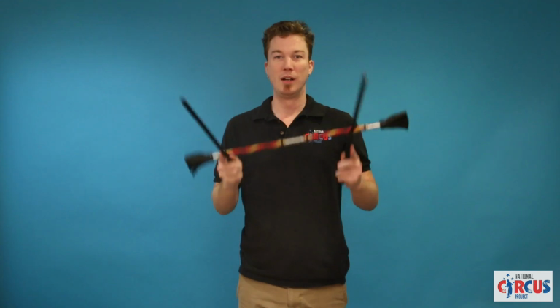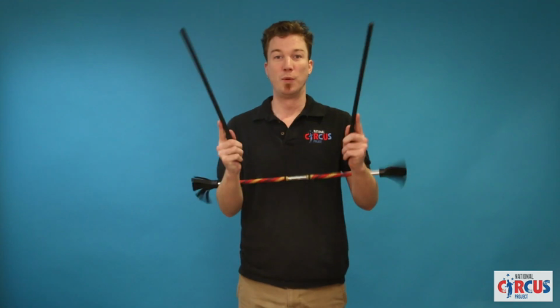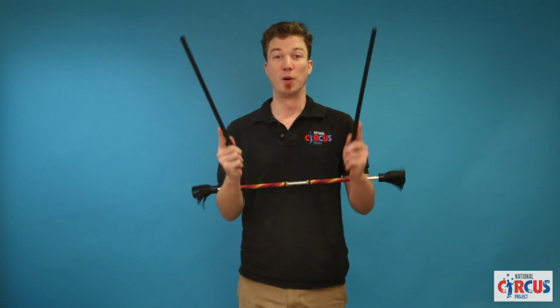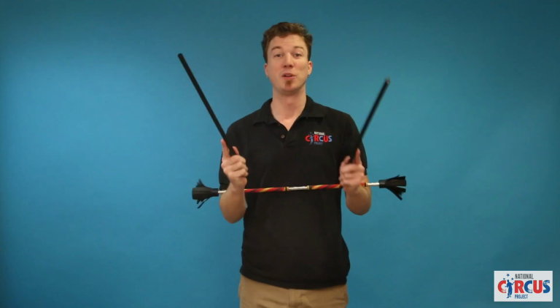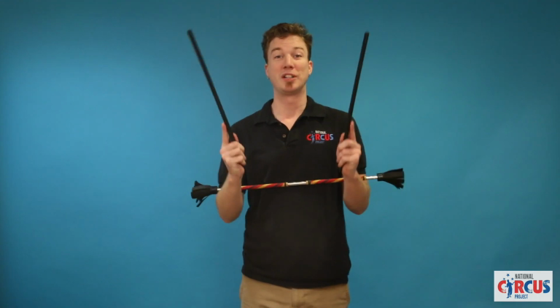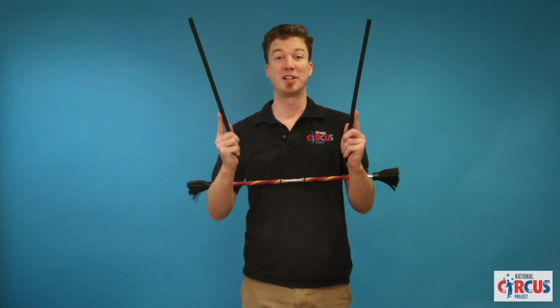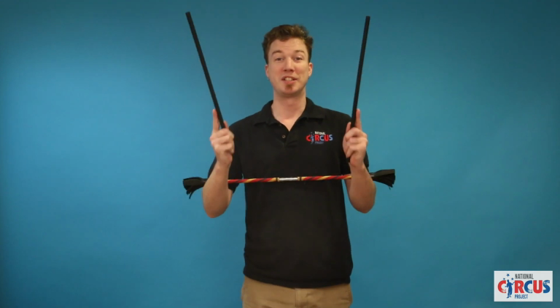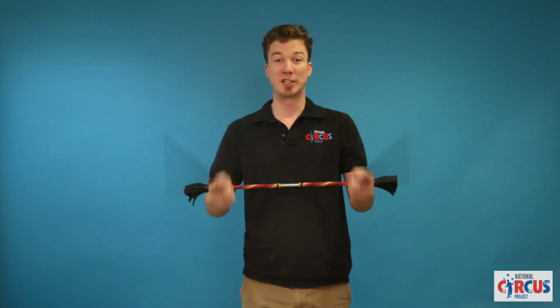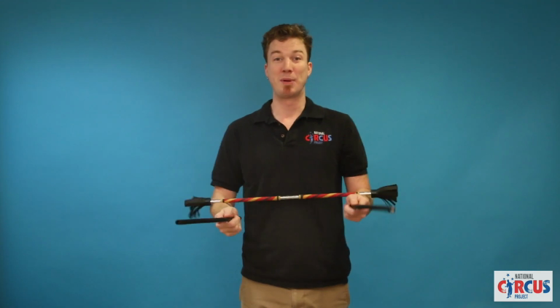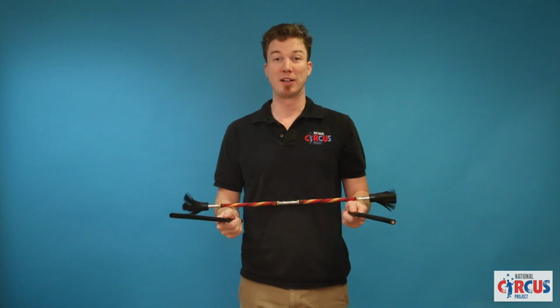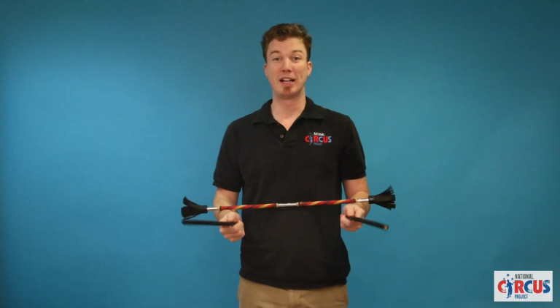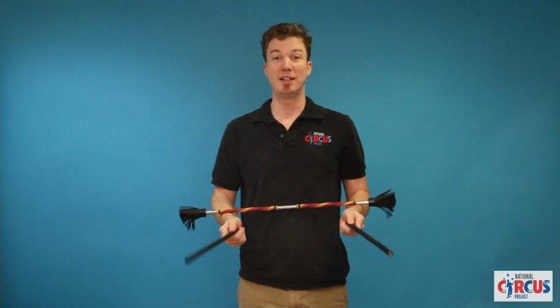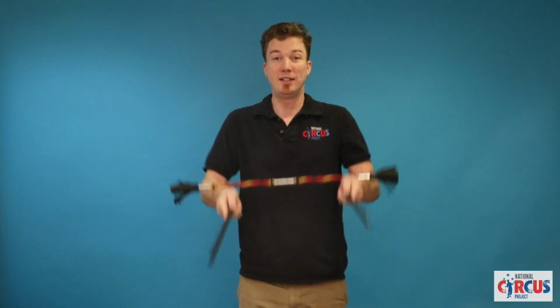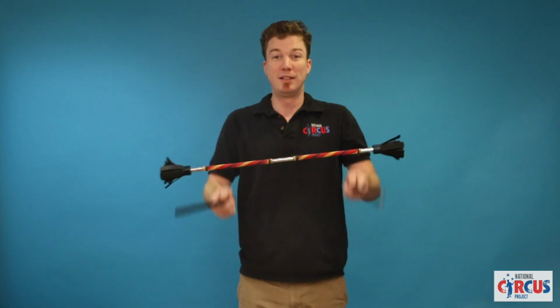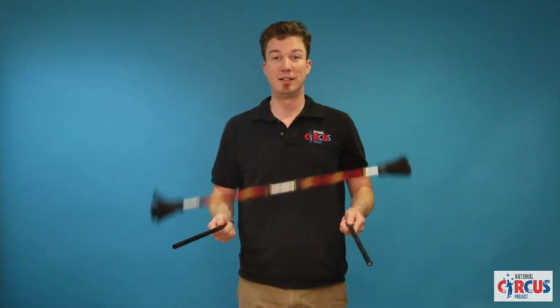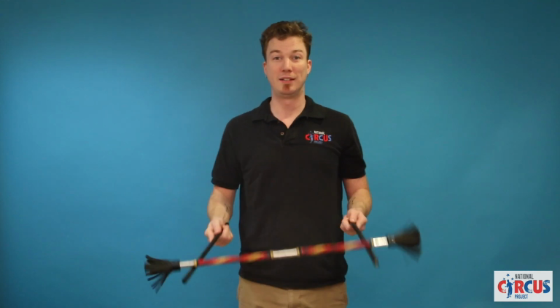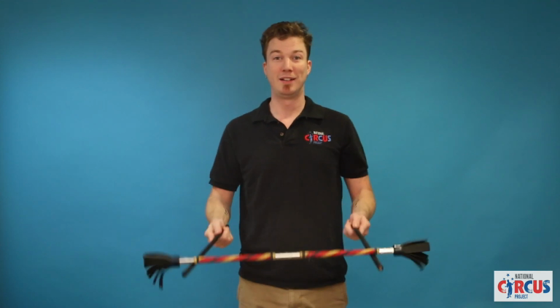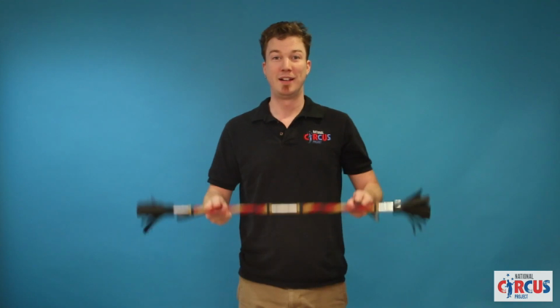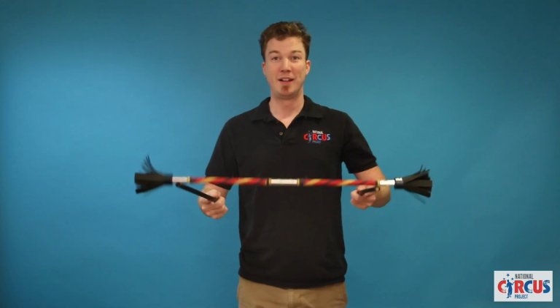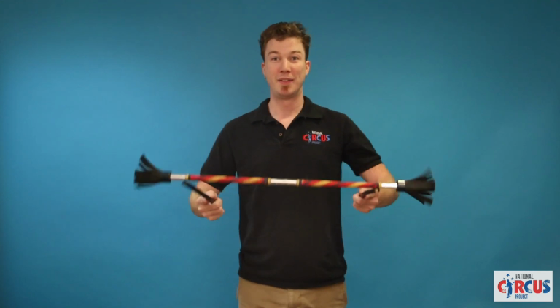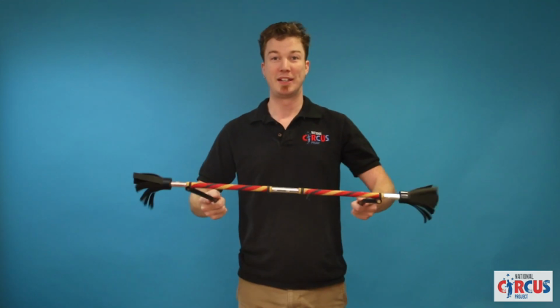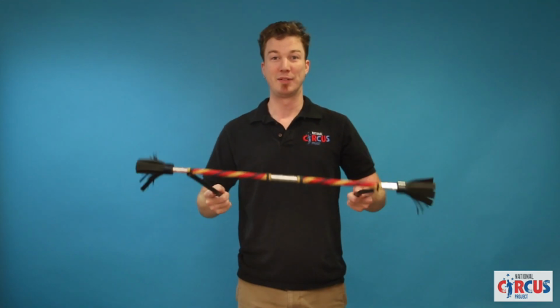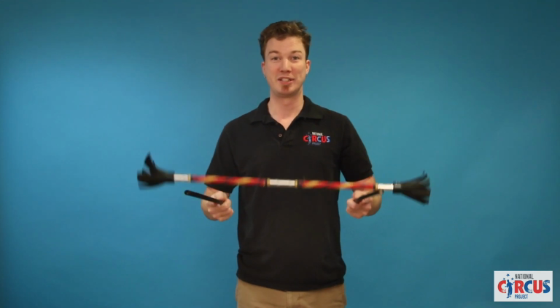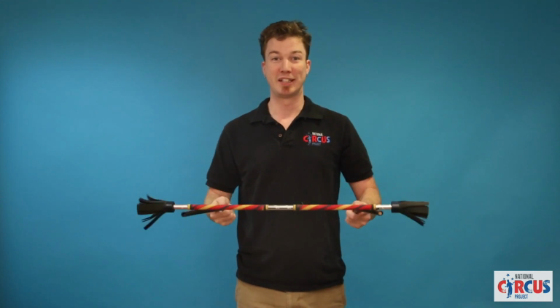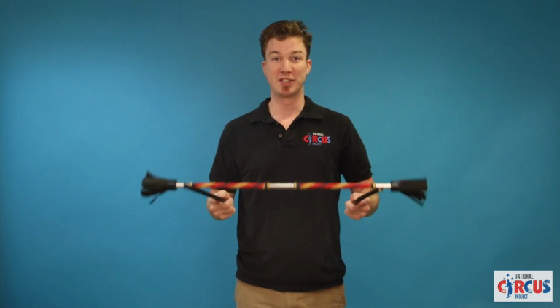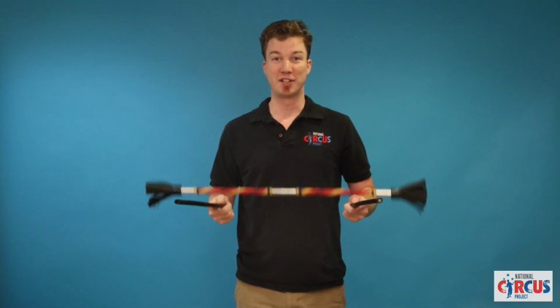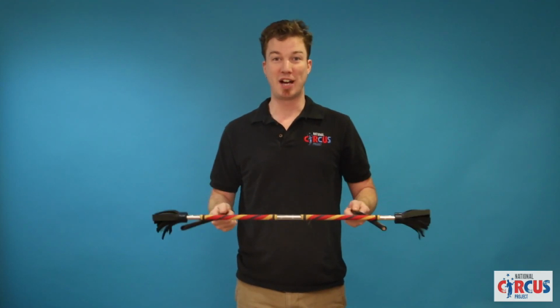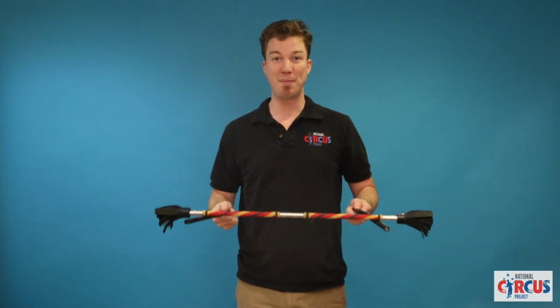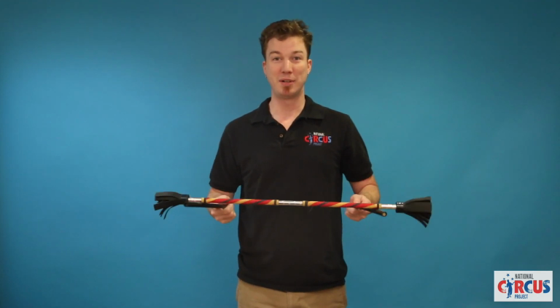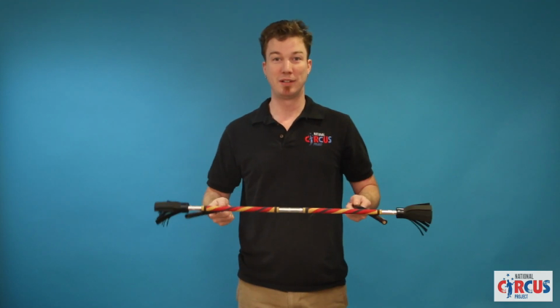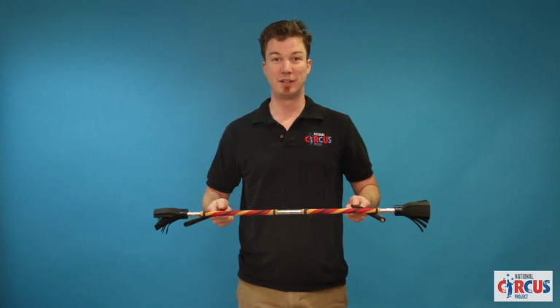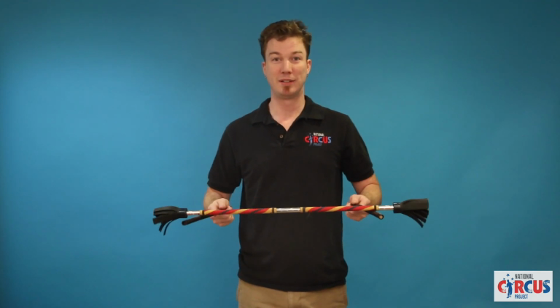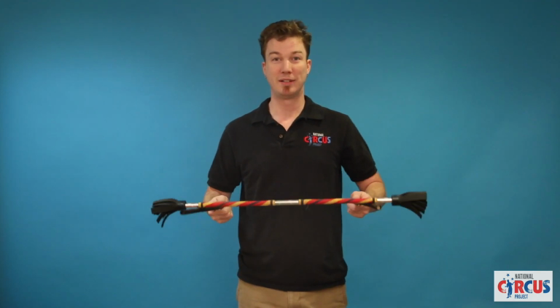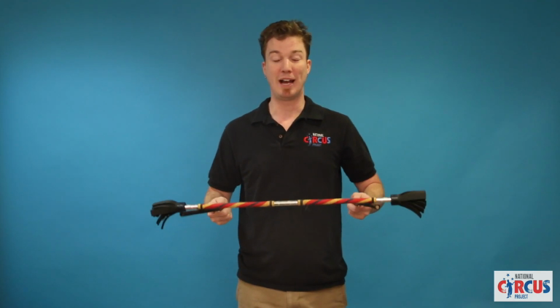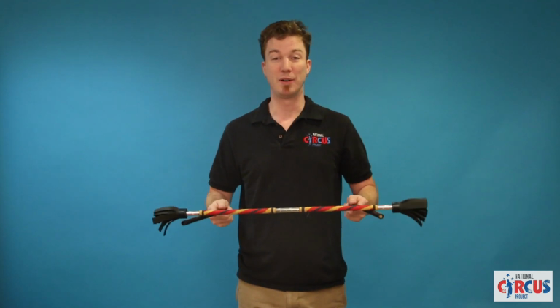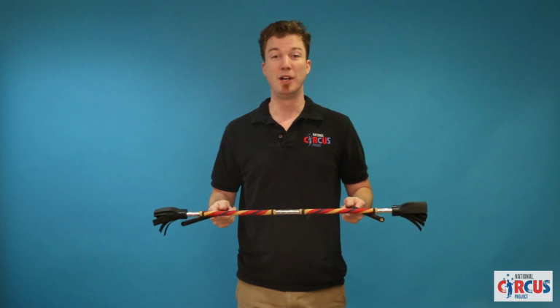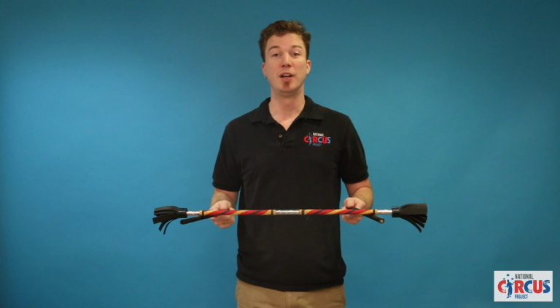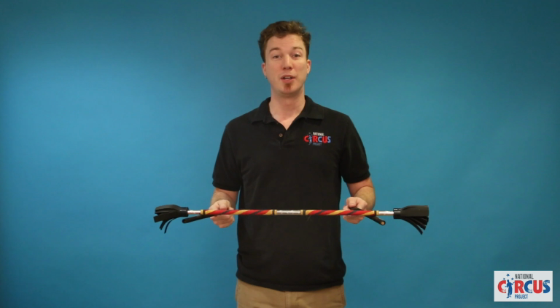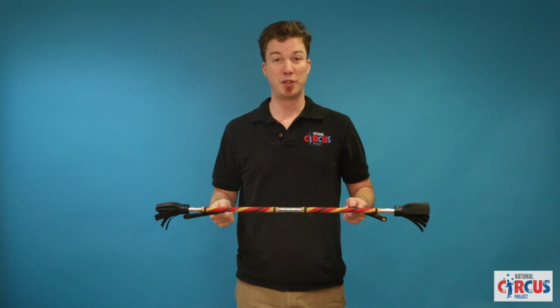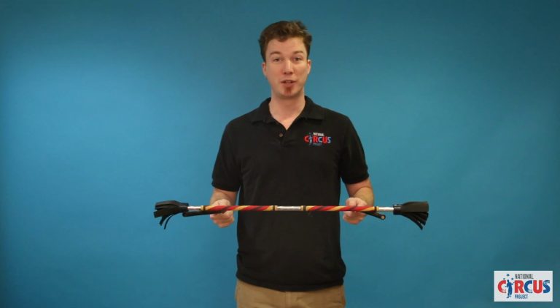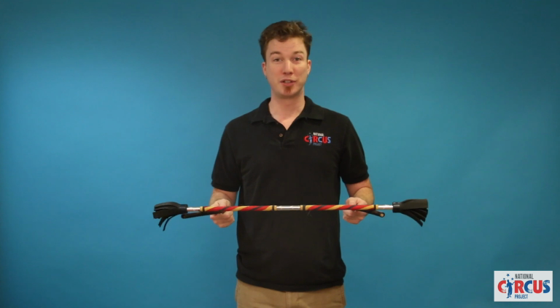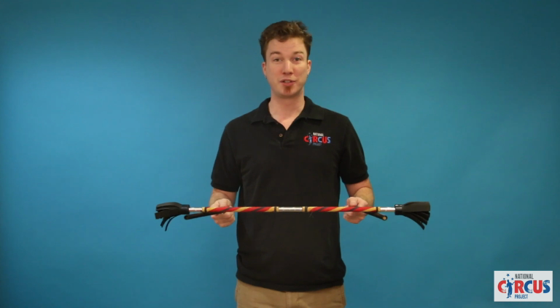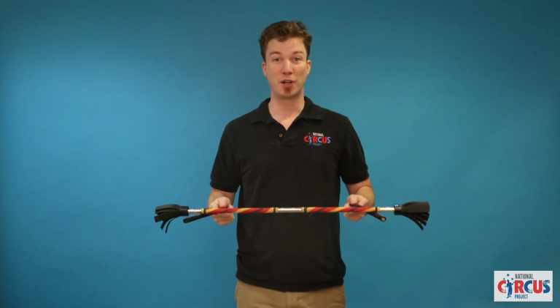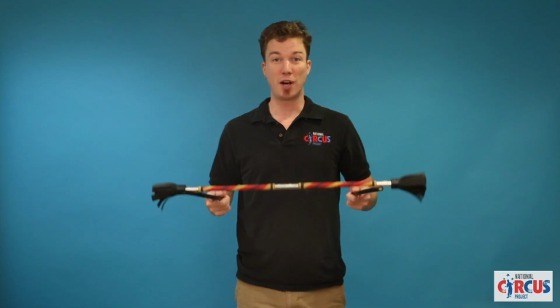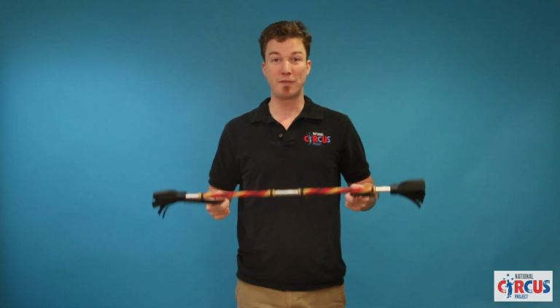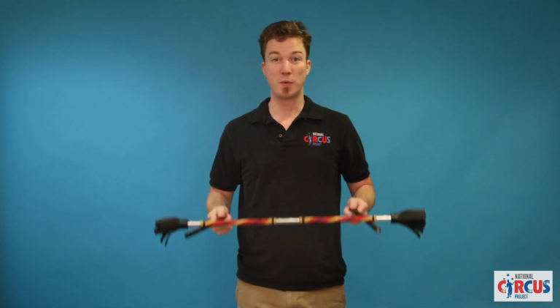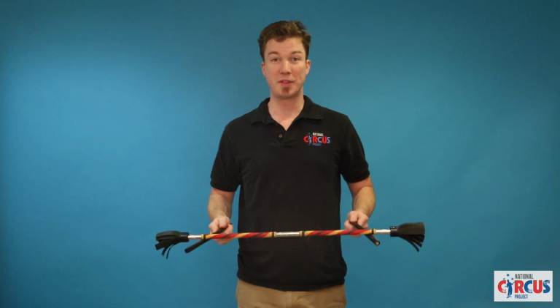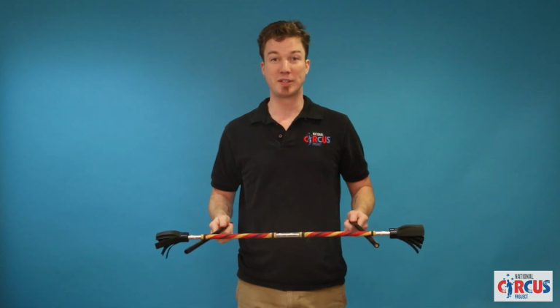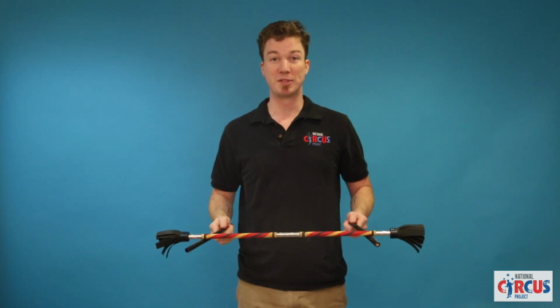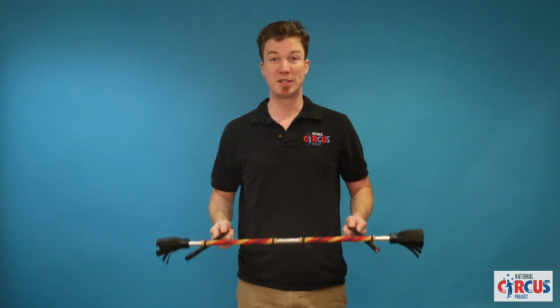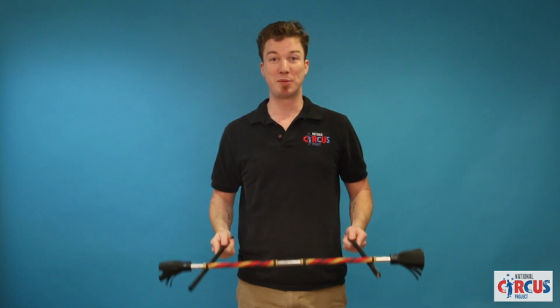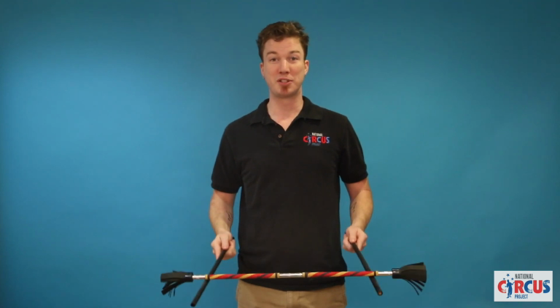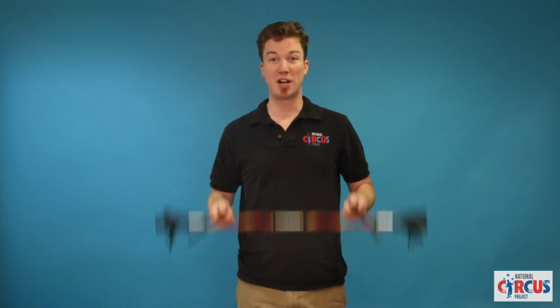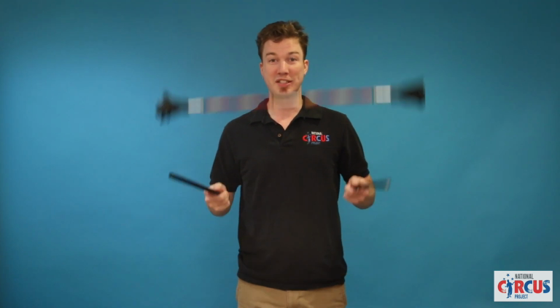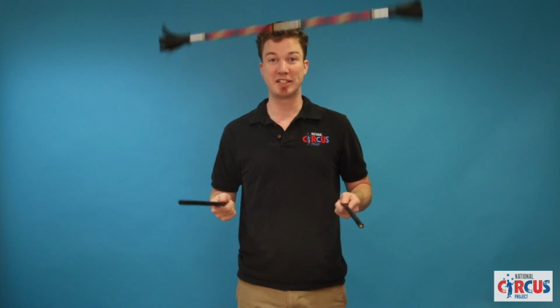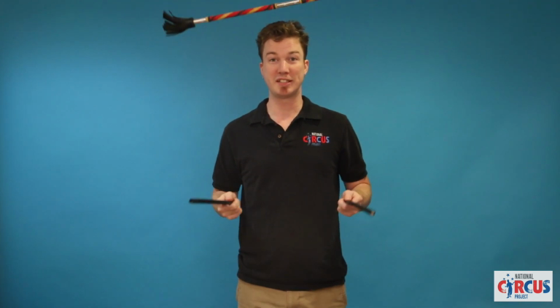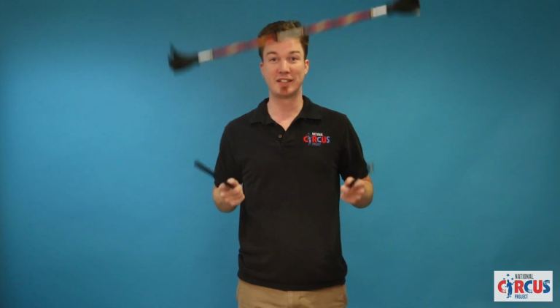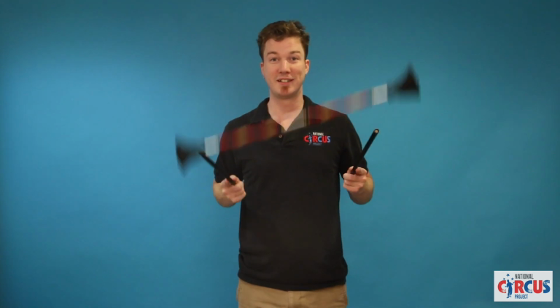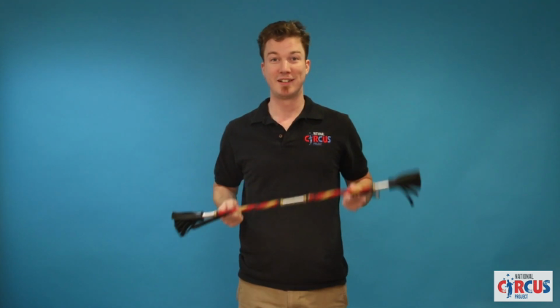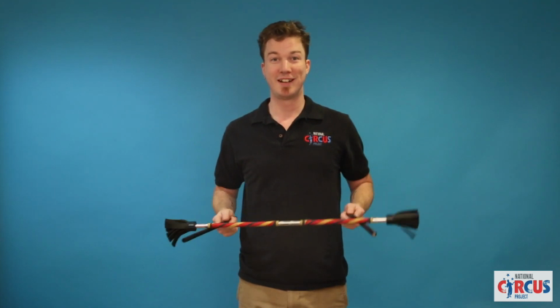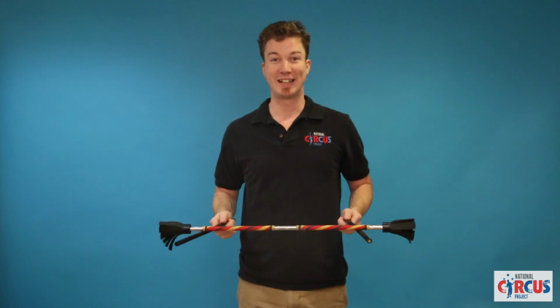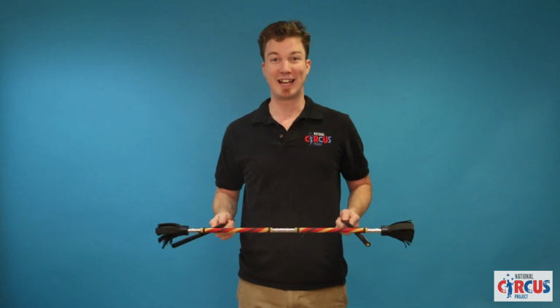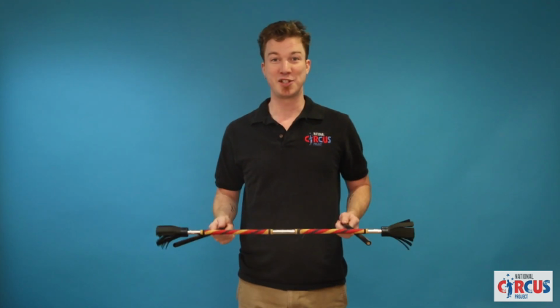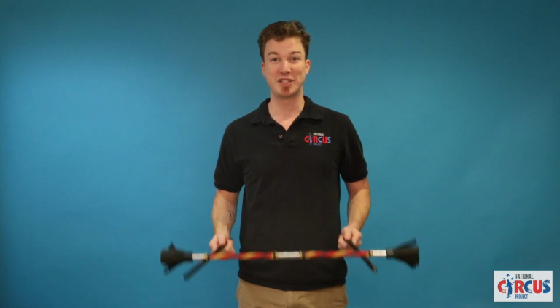We're holding our sticks parallel. Devil stick is on top. Now you can start off with some simple tosses and catches.